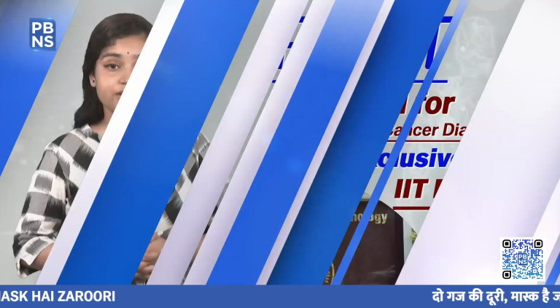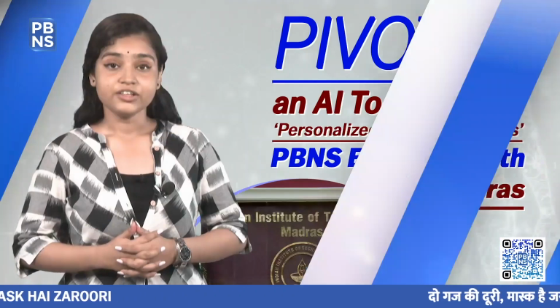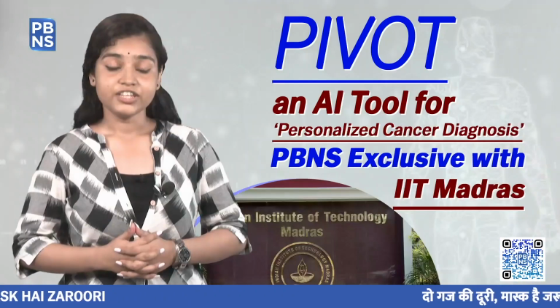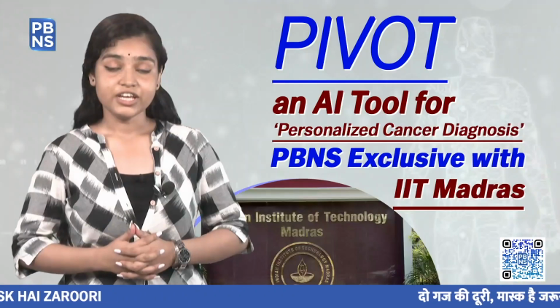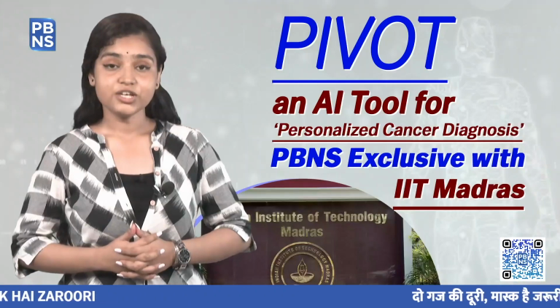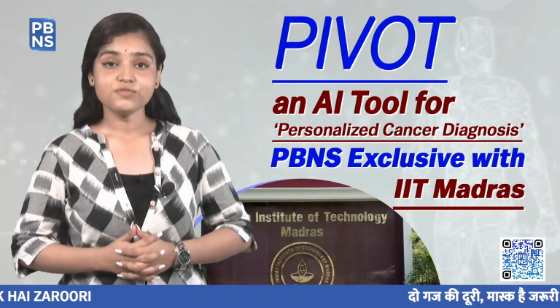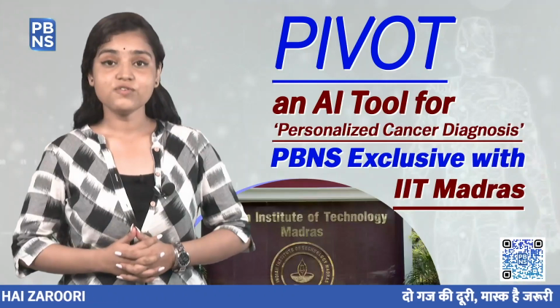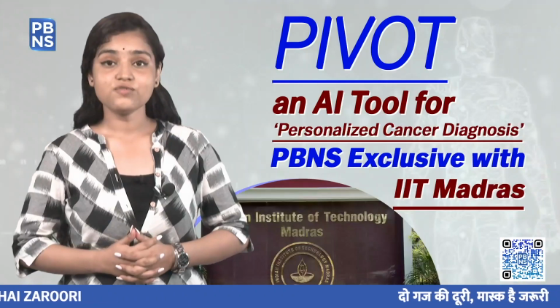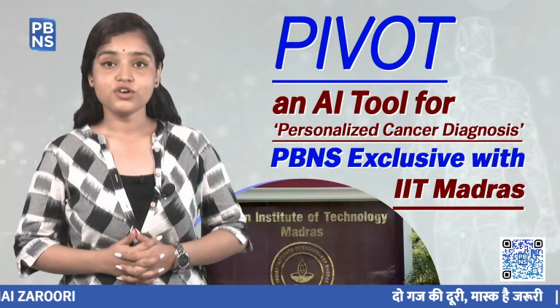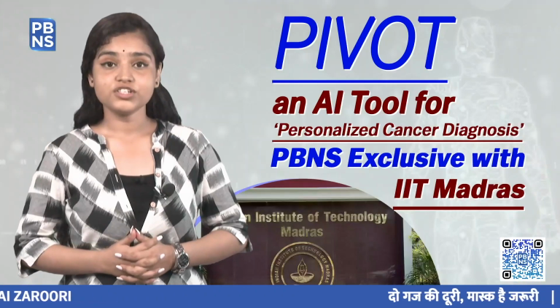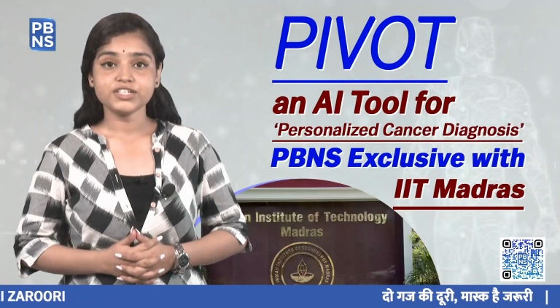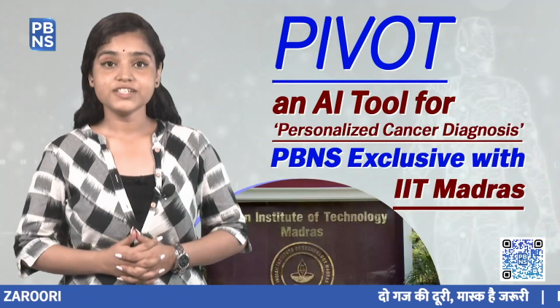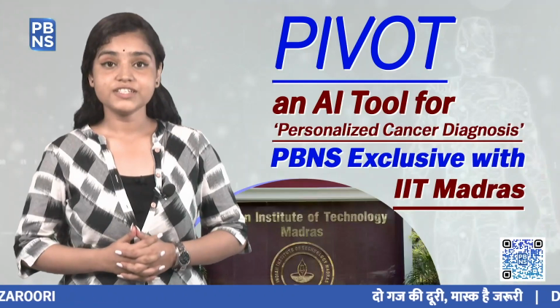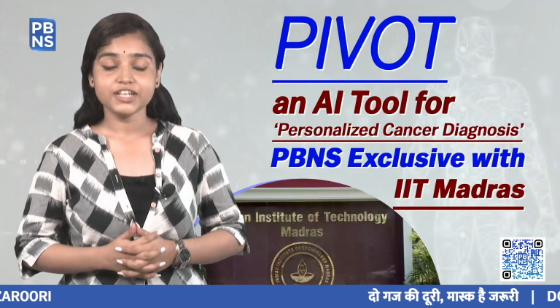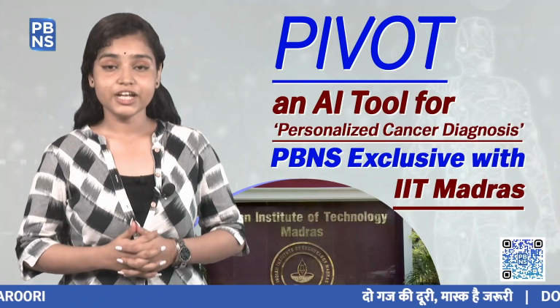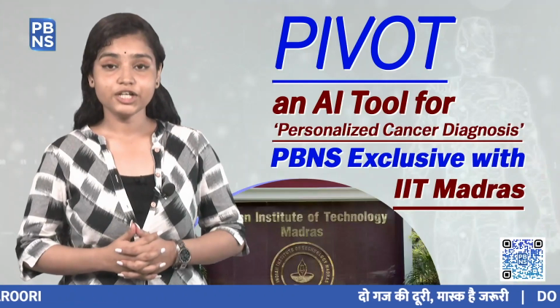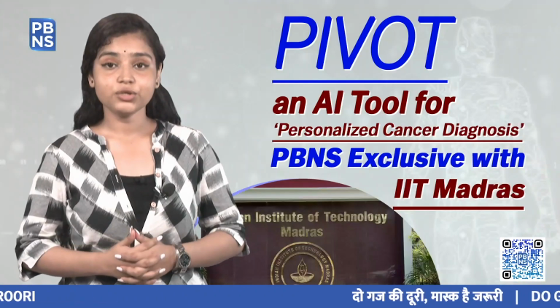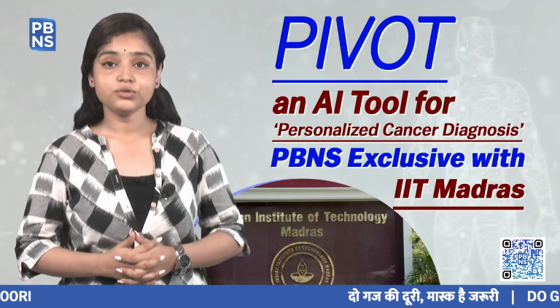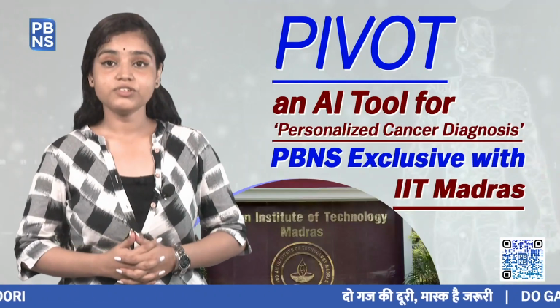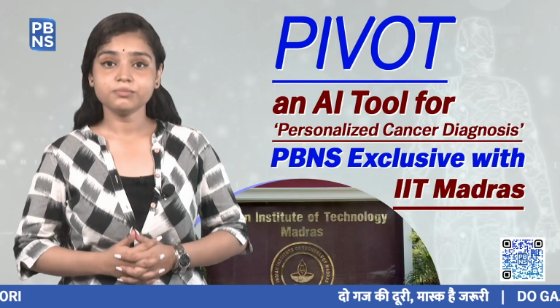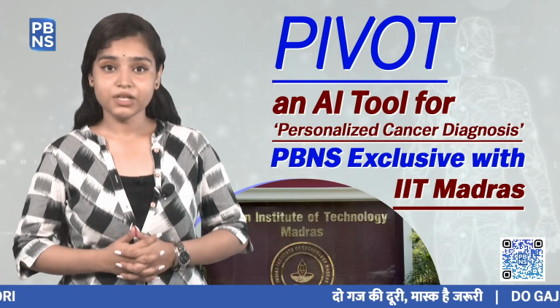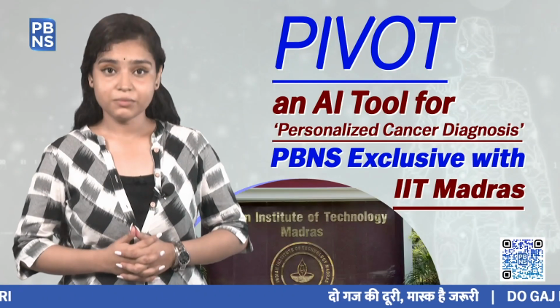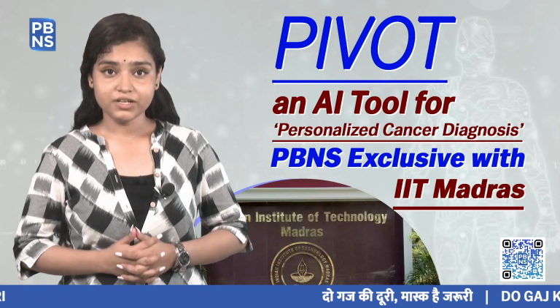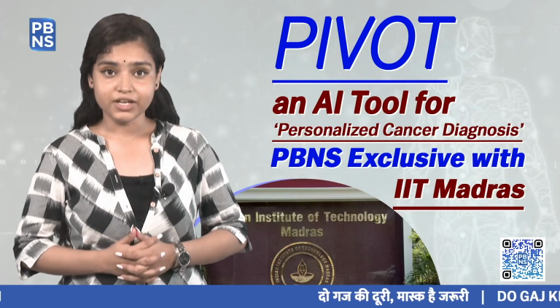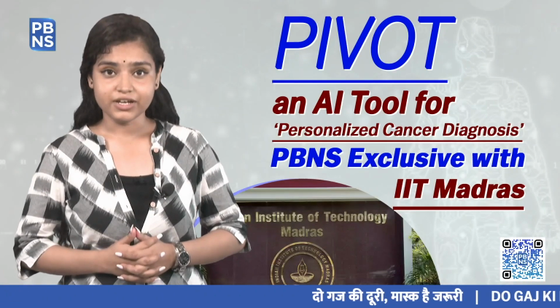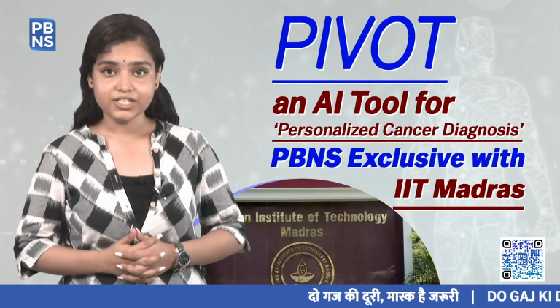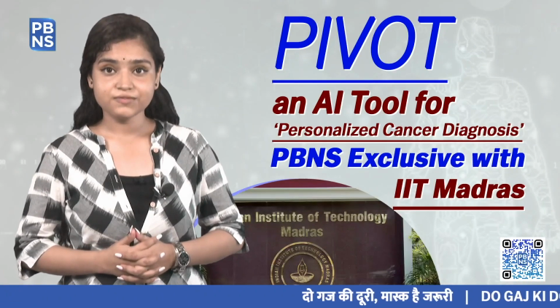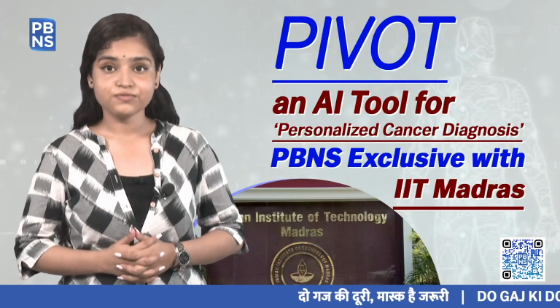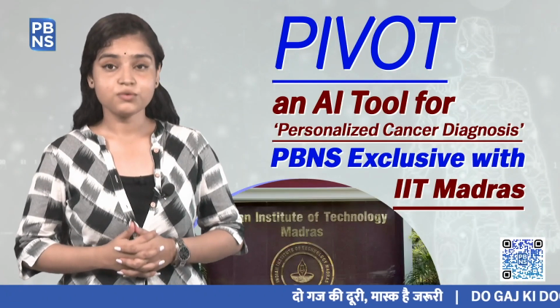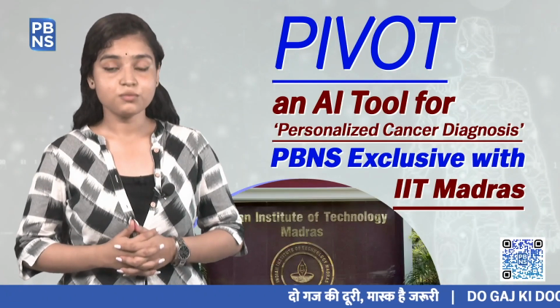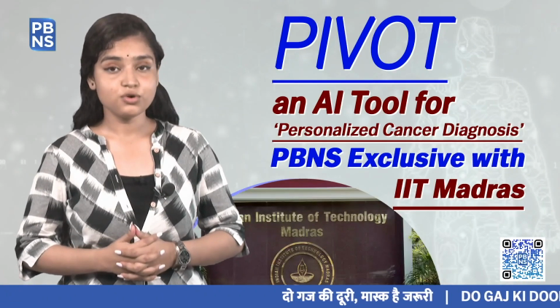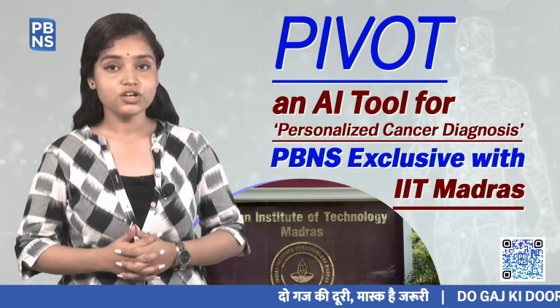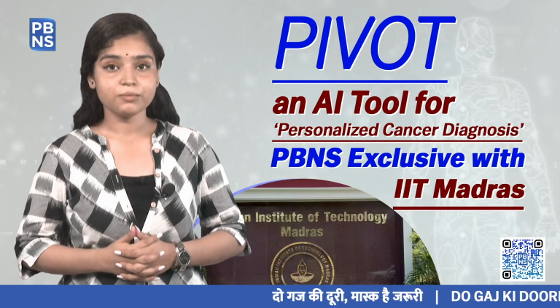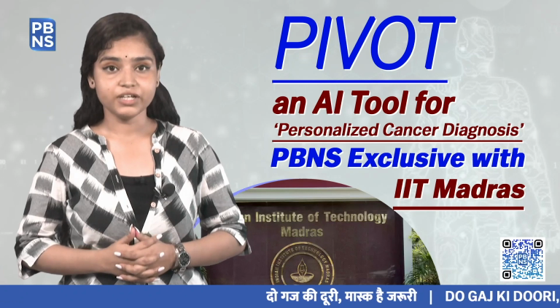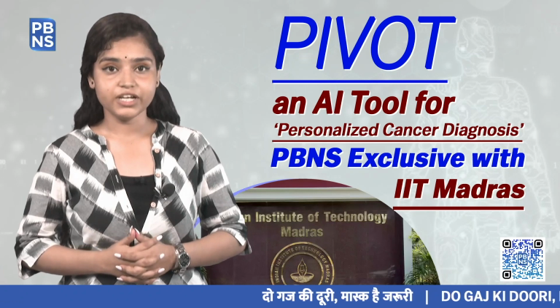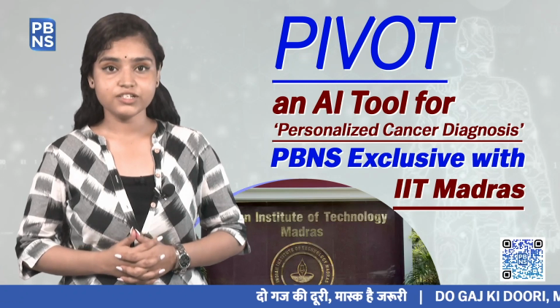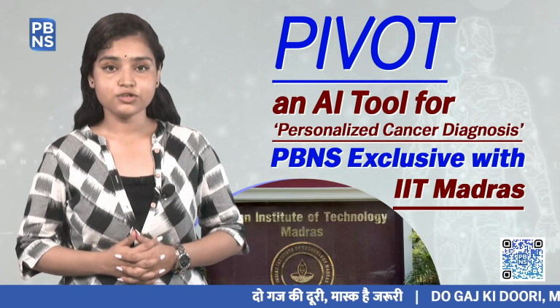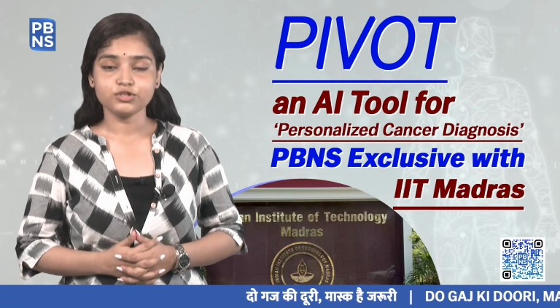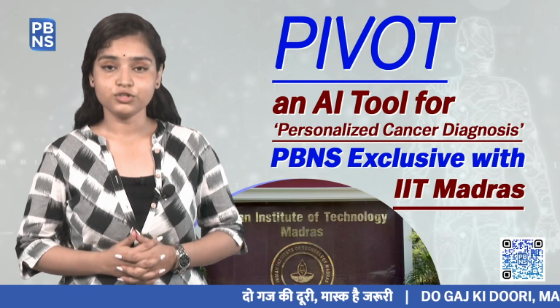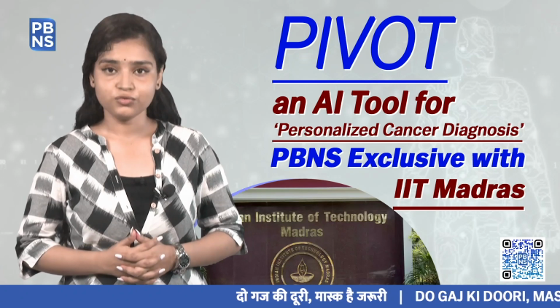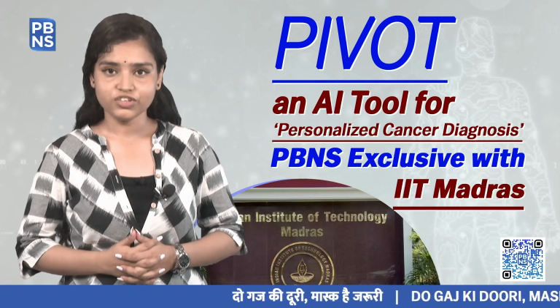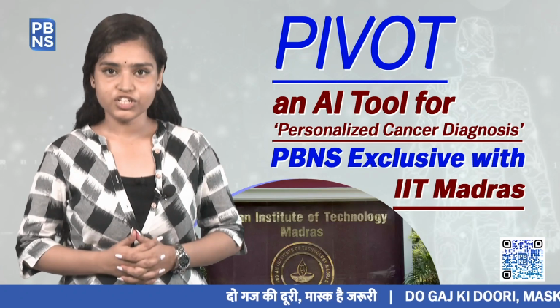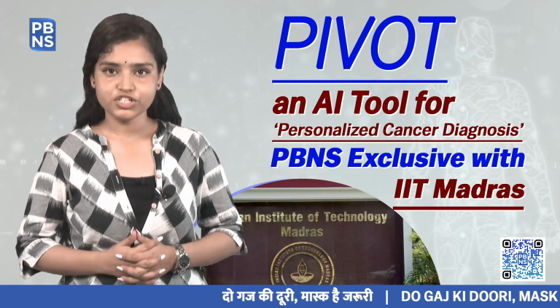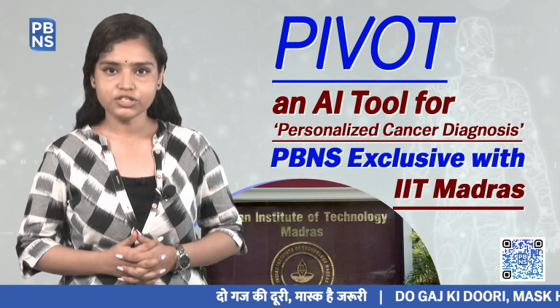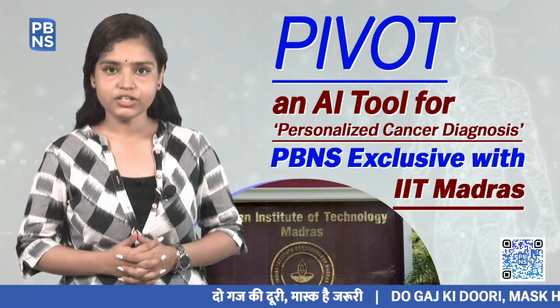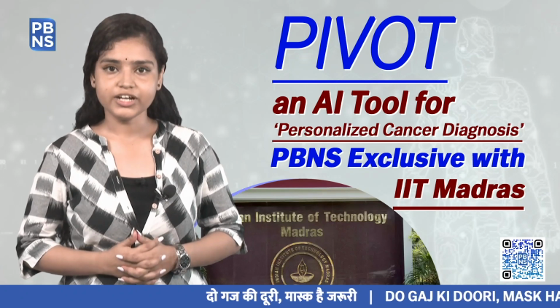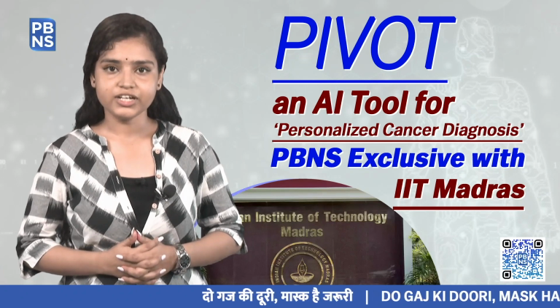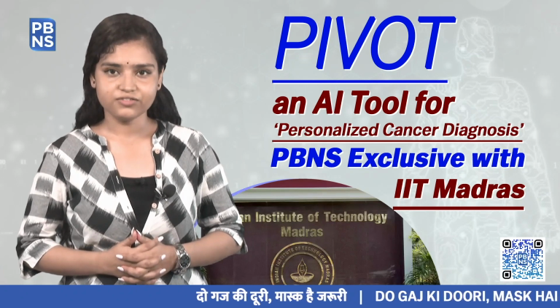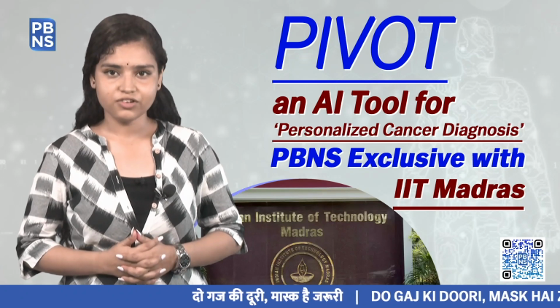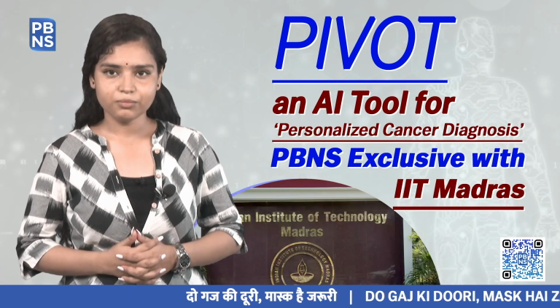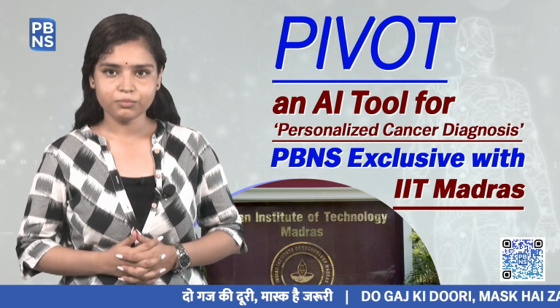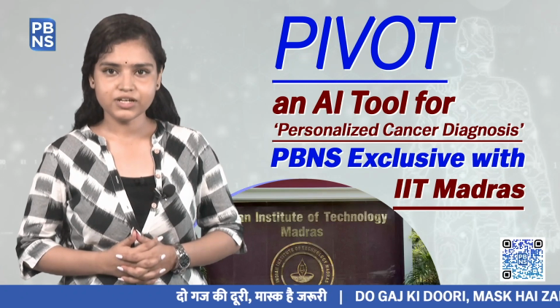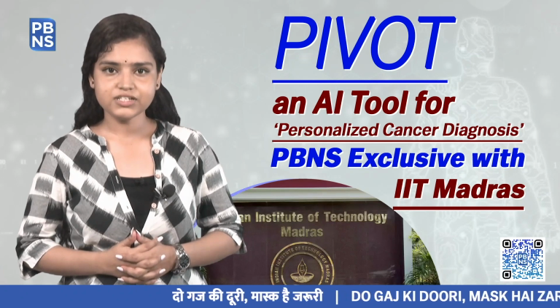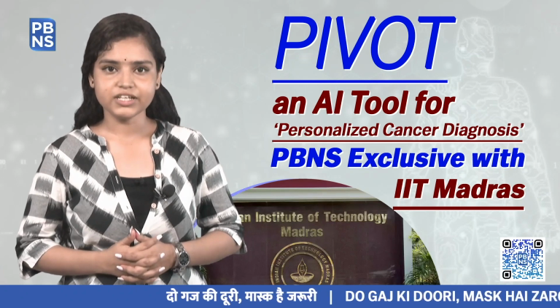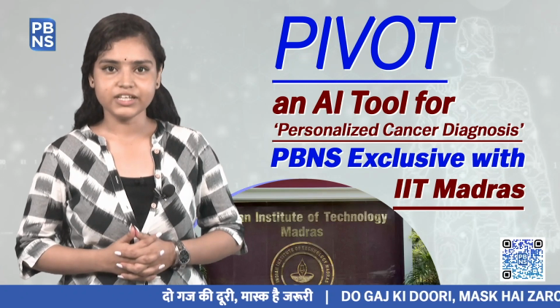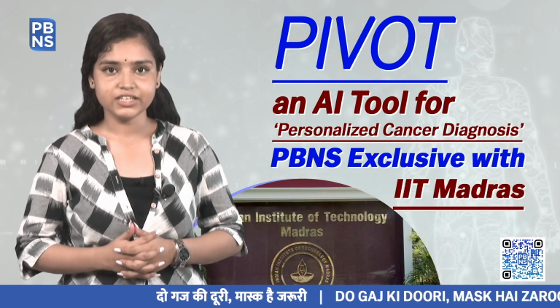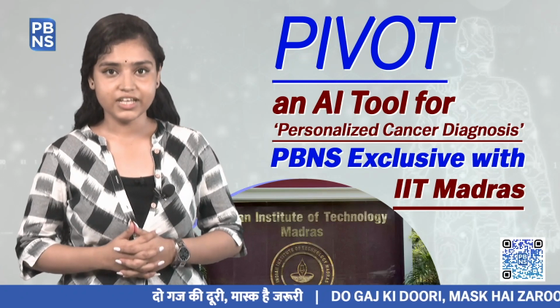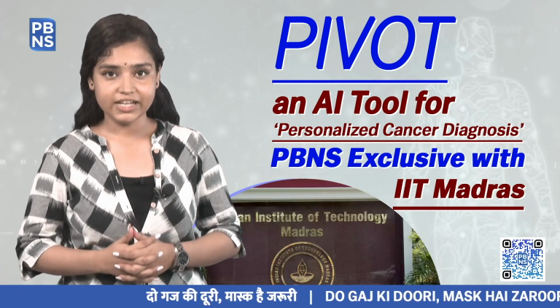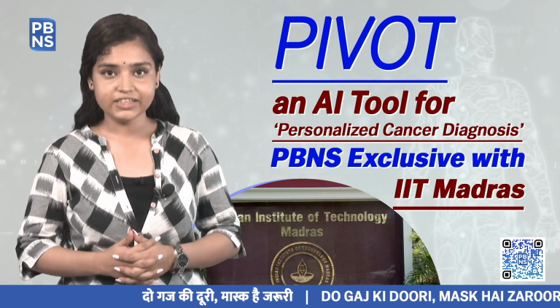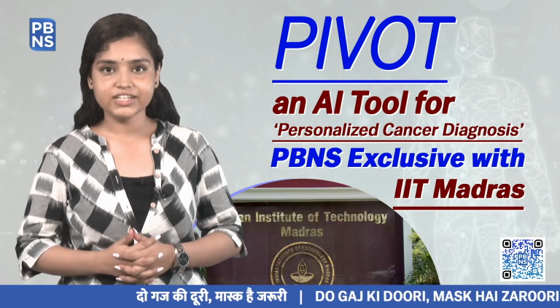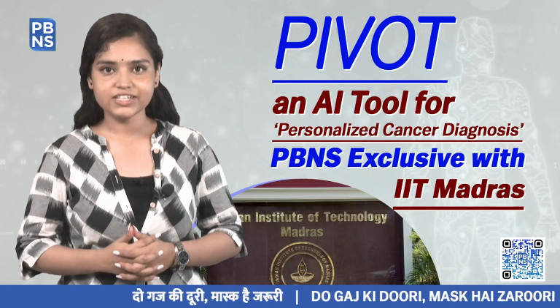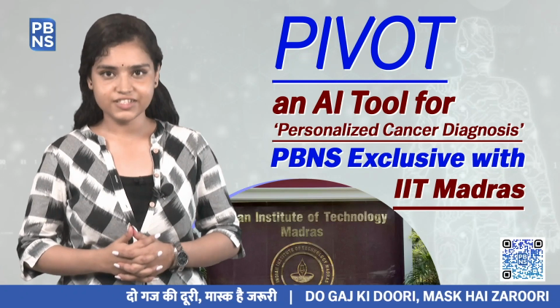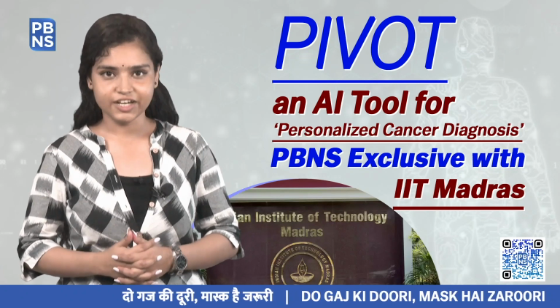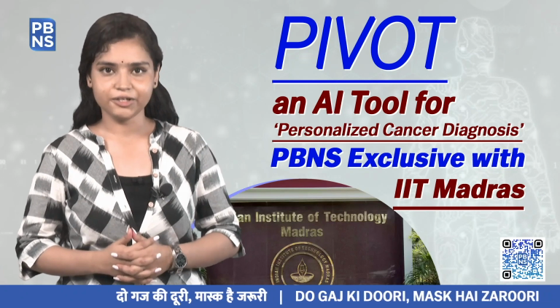Thank you for watching. Stay tuned with PBNS for more updates on innovation and developments in the healthcare sector.